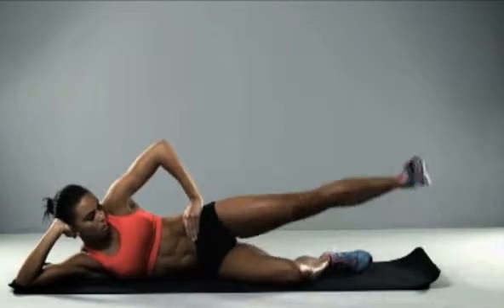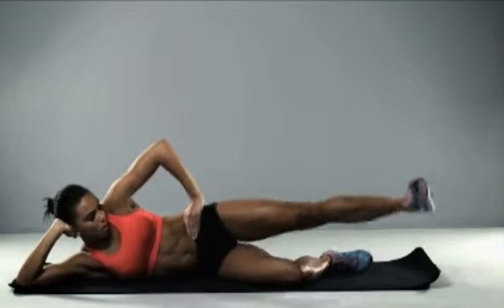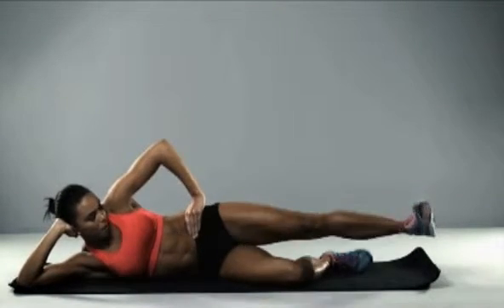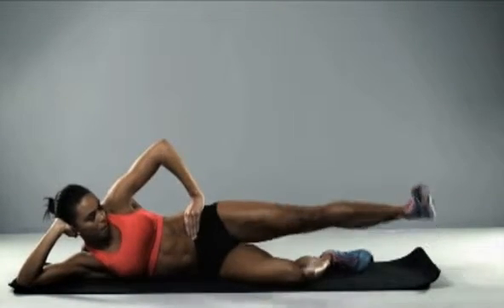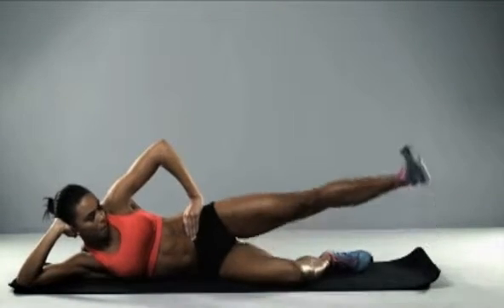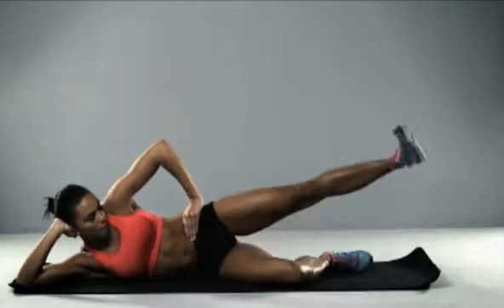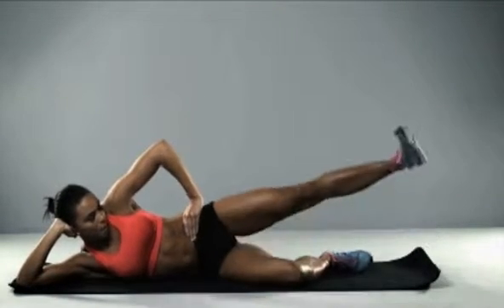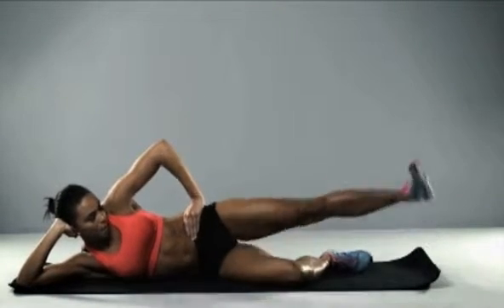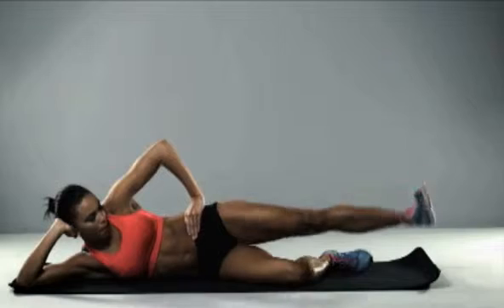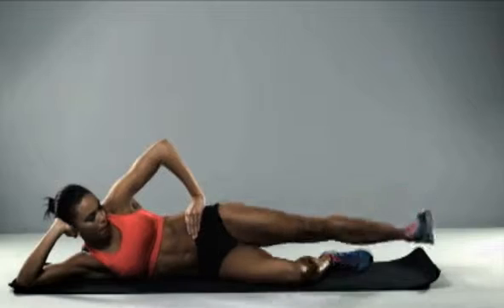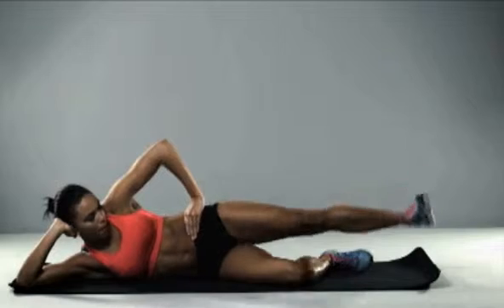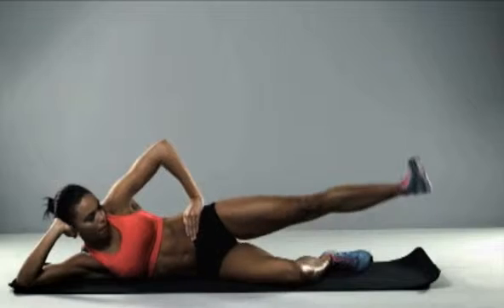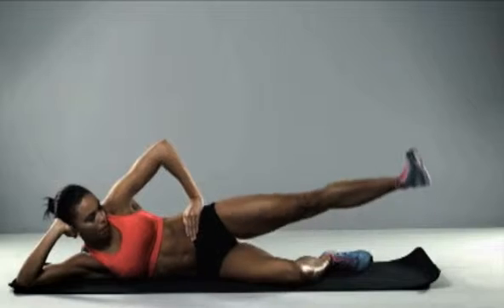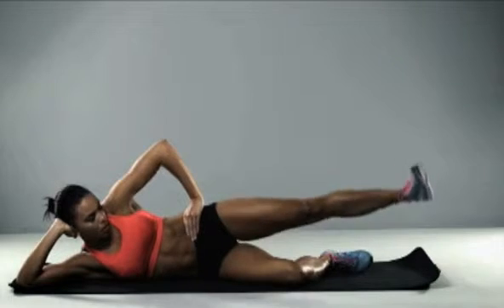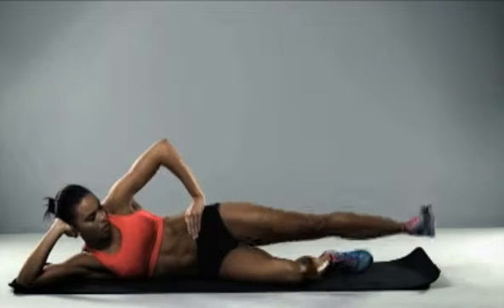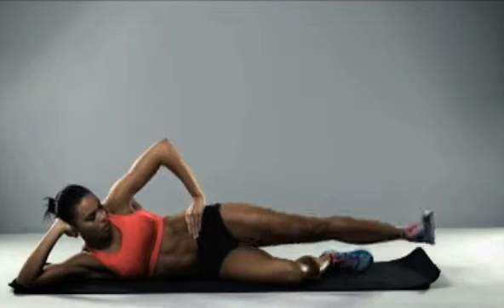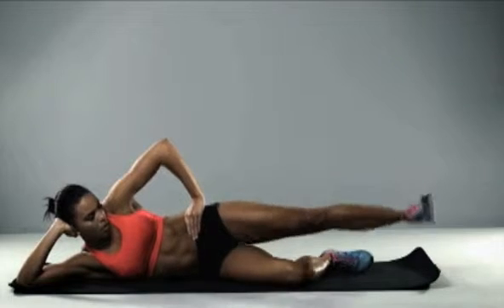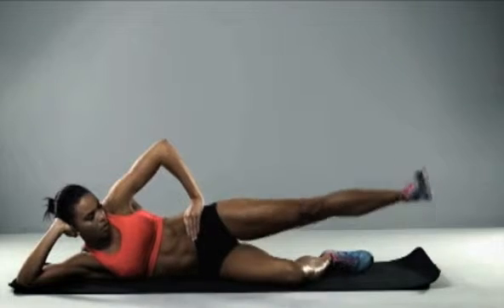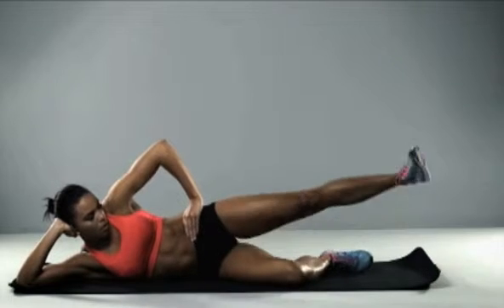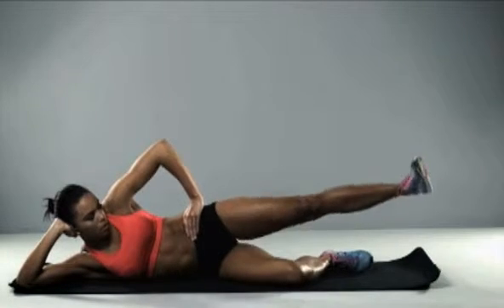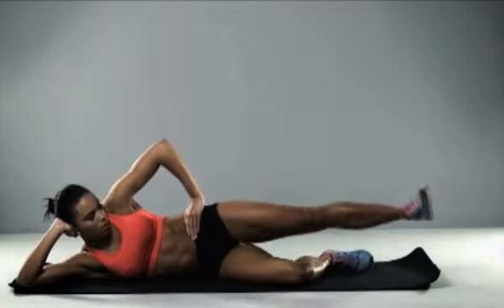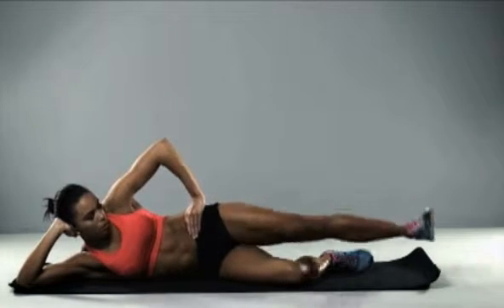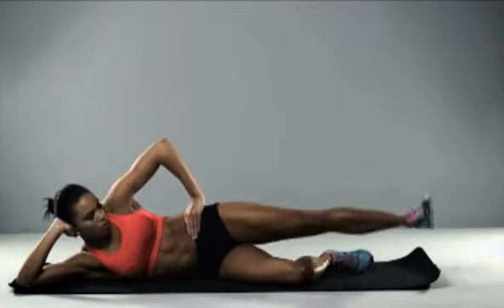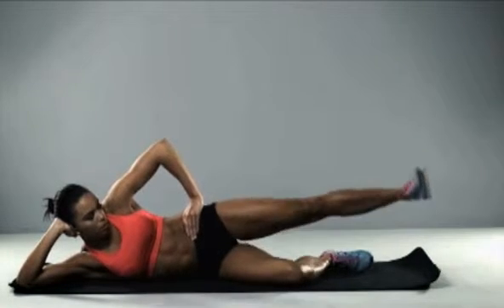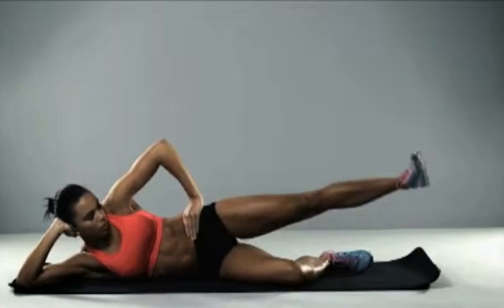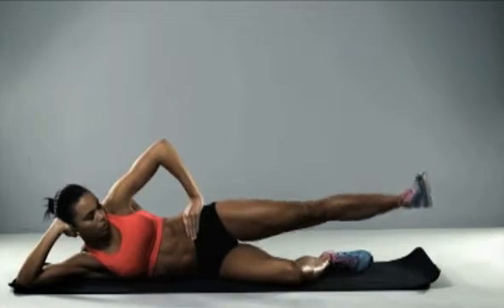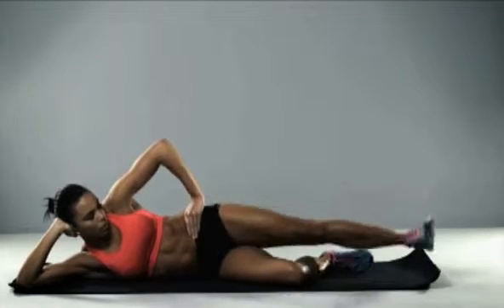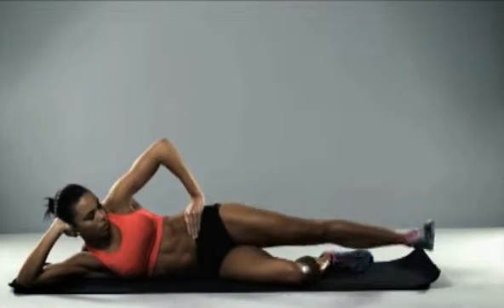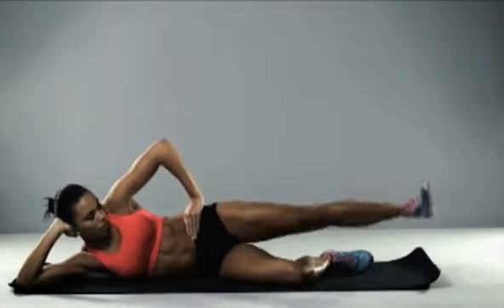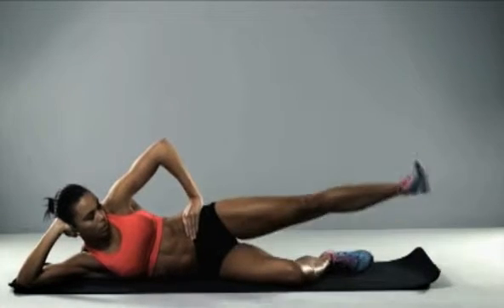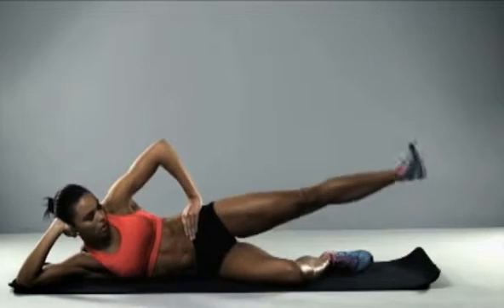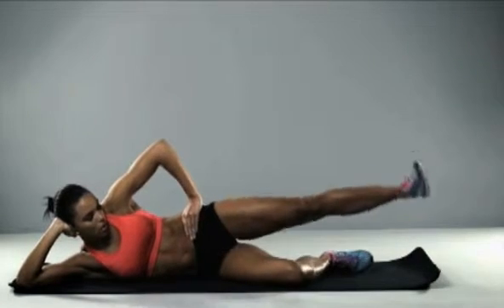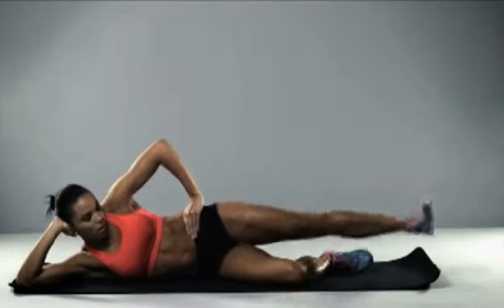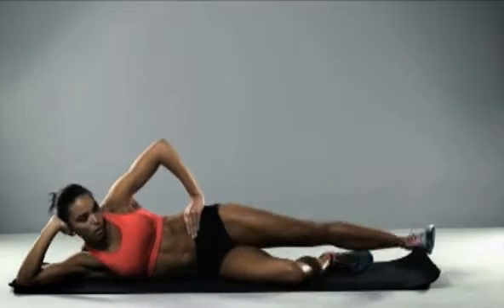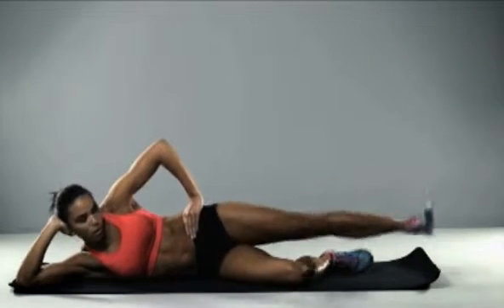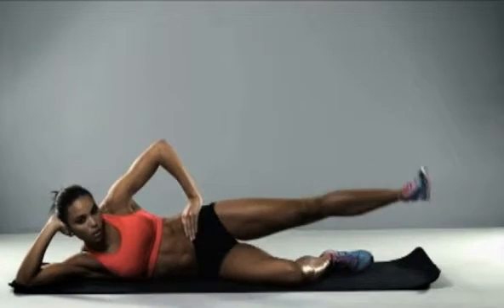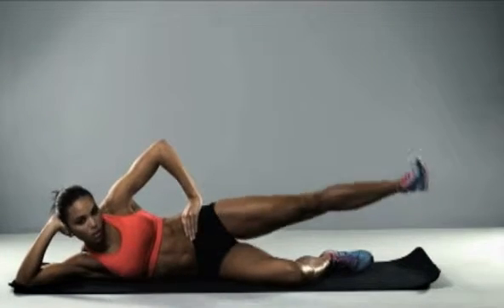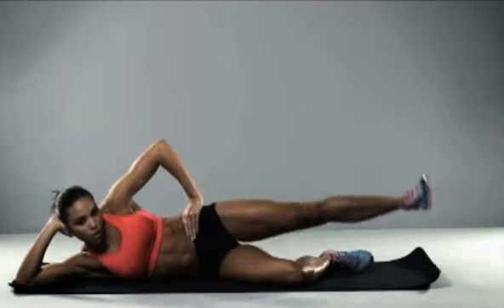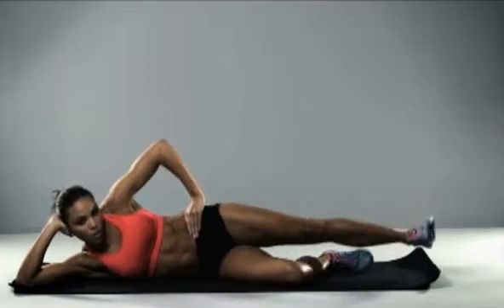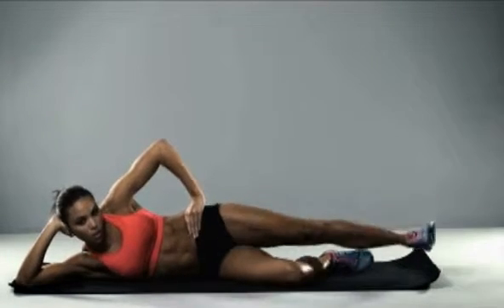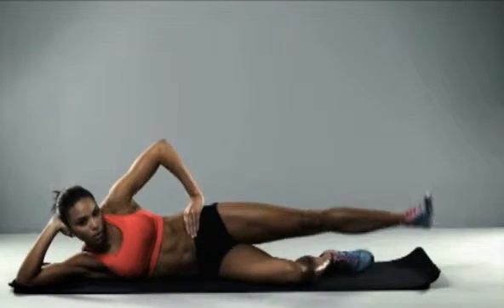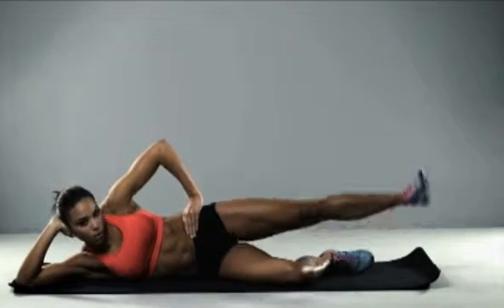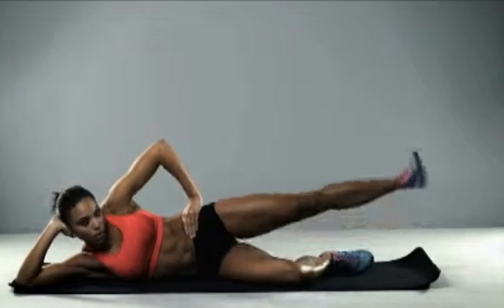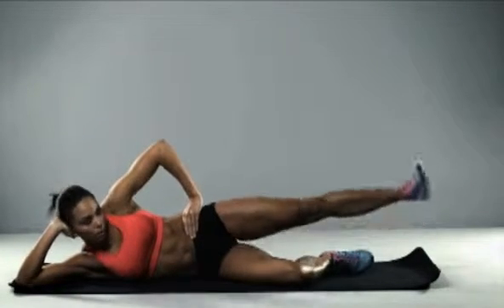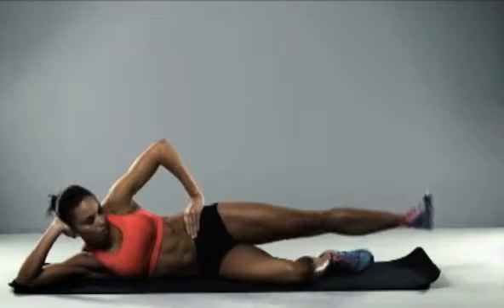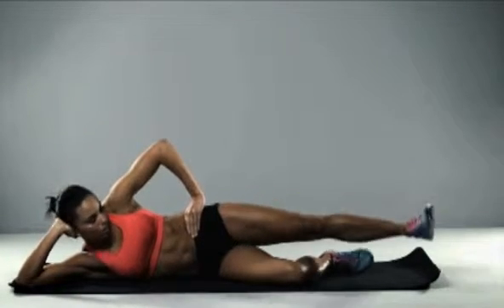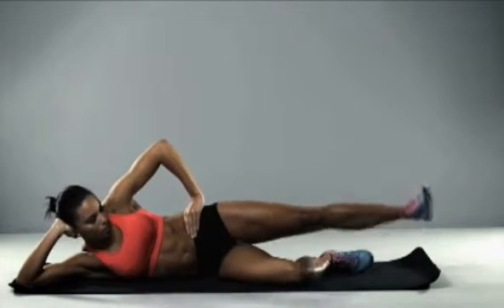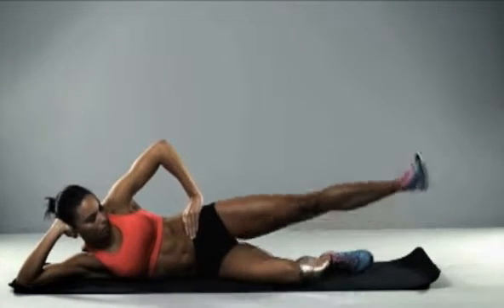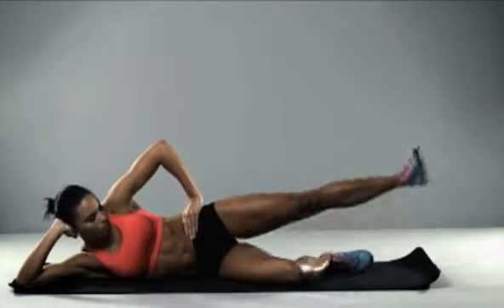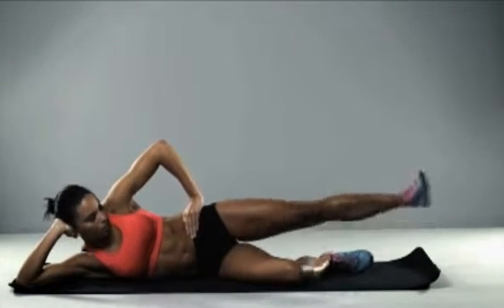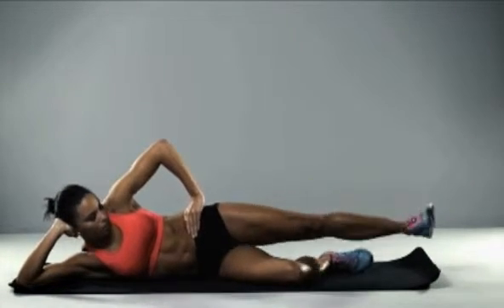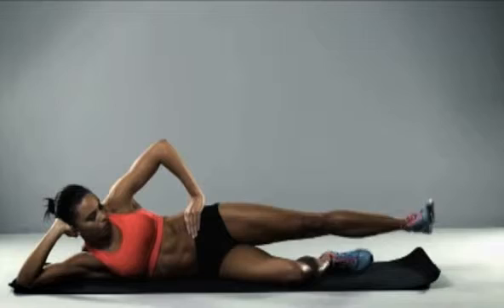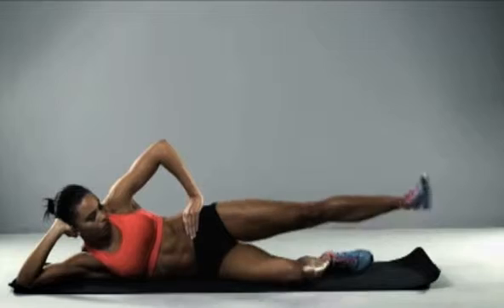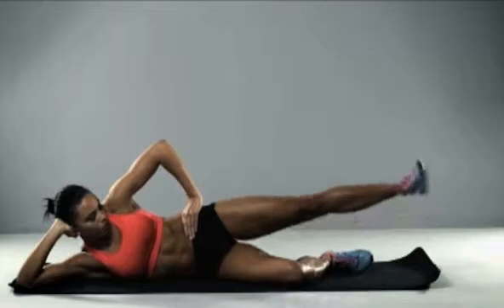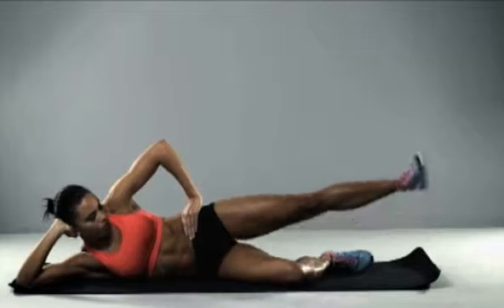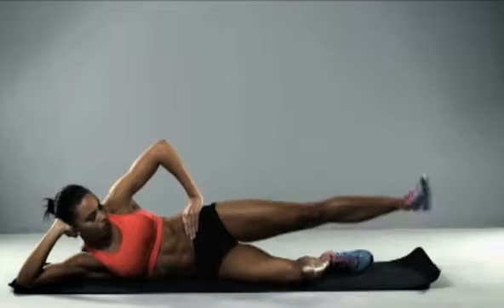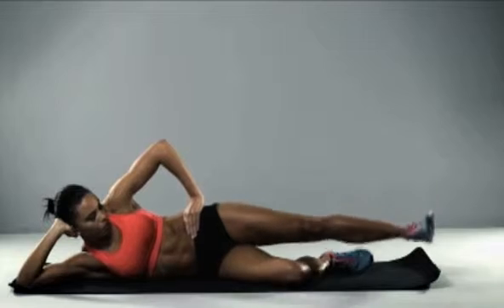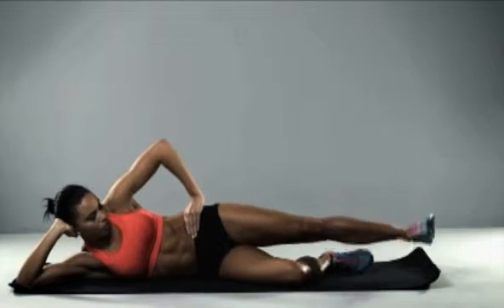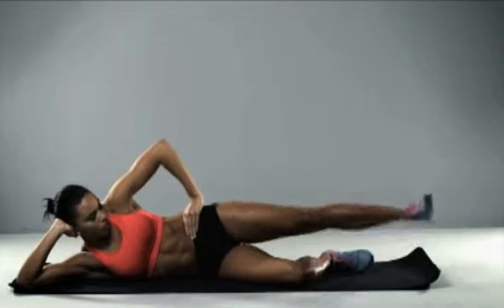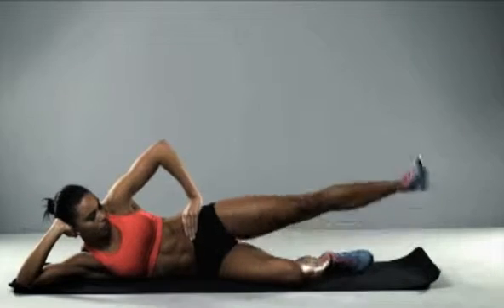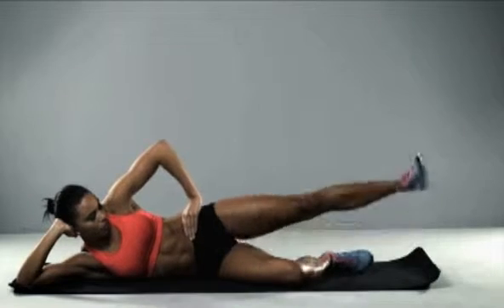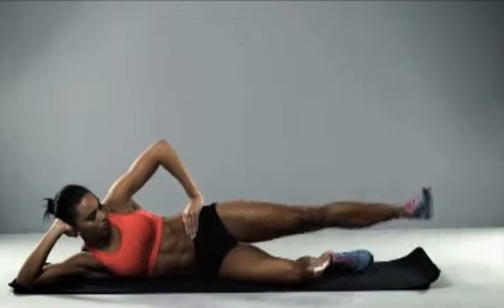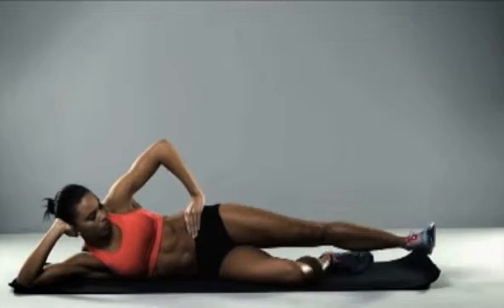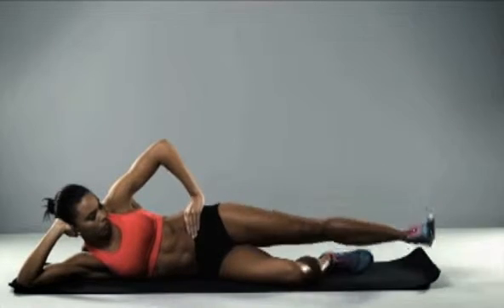Toe upwards for the next exercise, point it towards the ceiling. Keep that tension on the leg — this is really good now, come on.